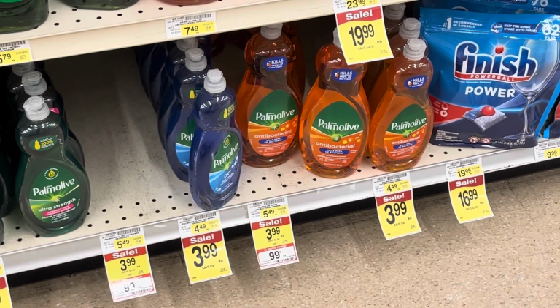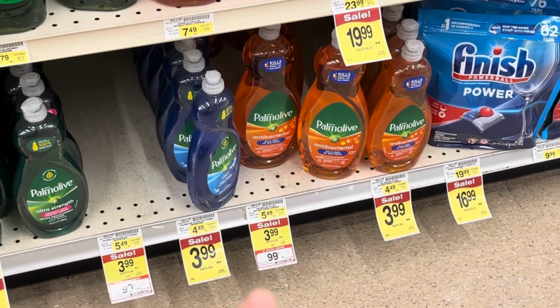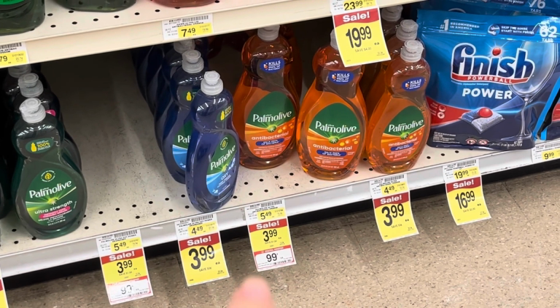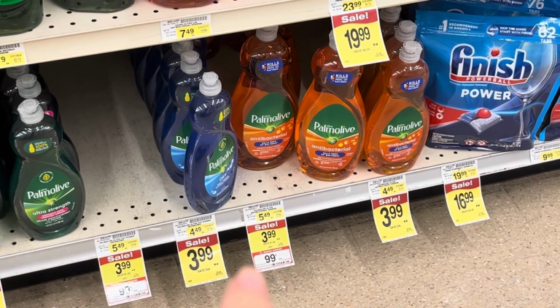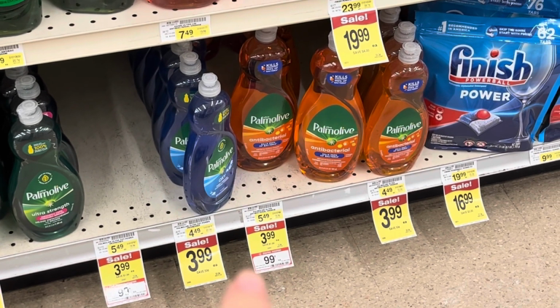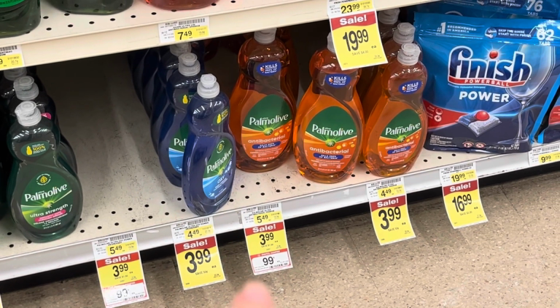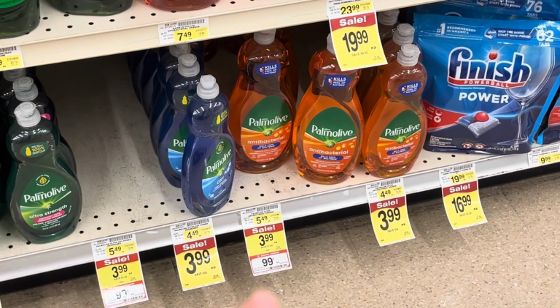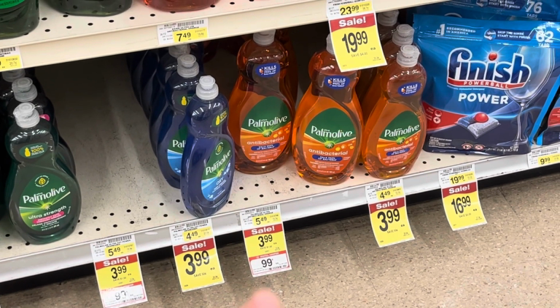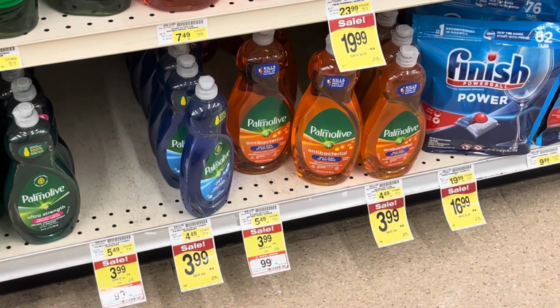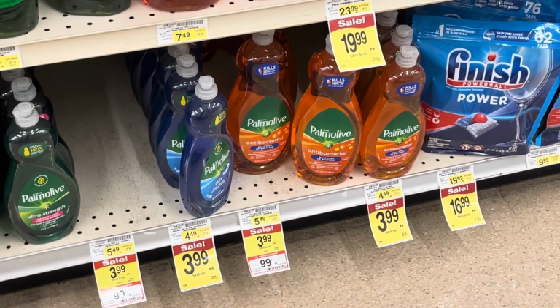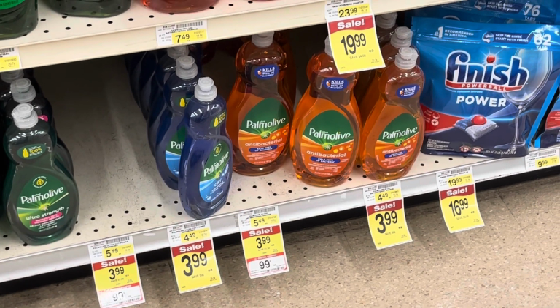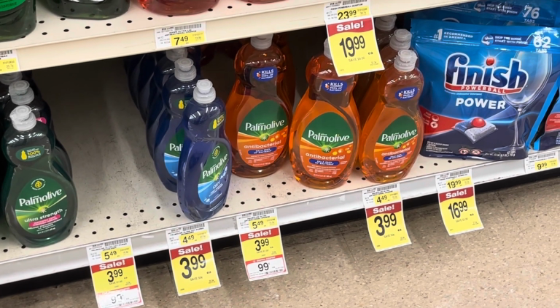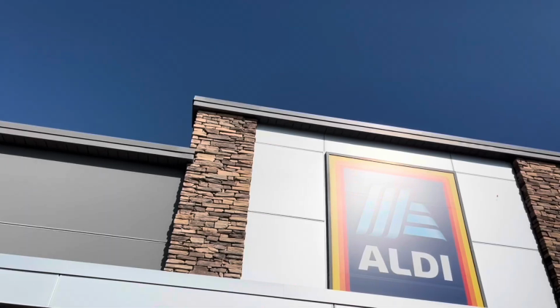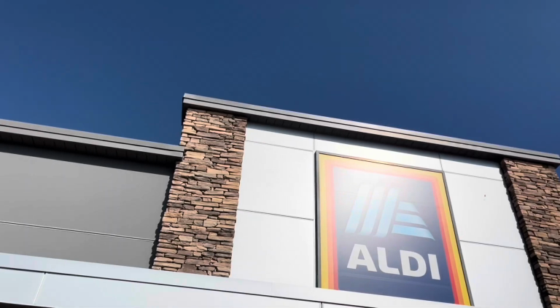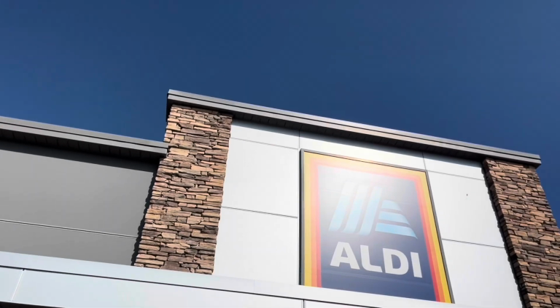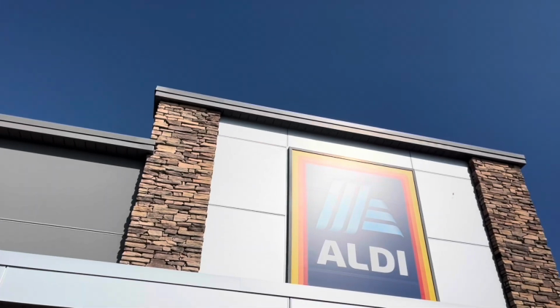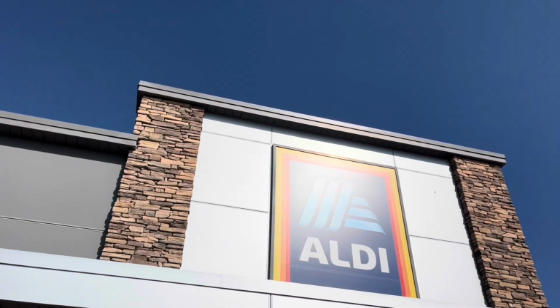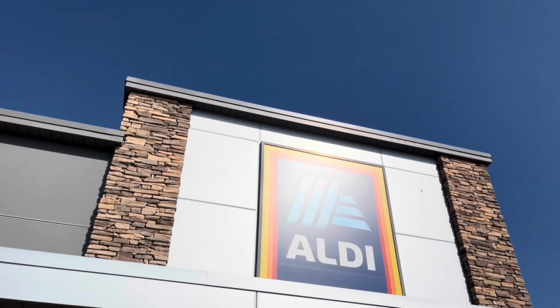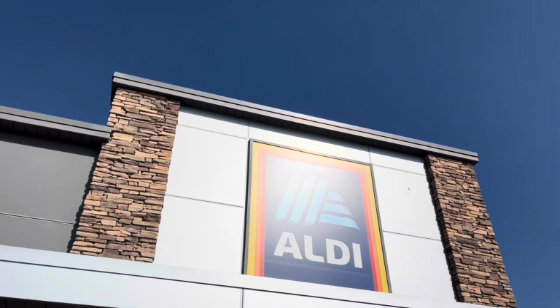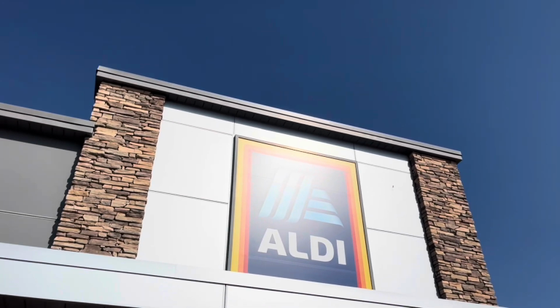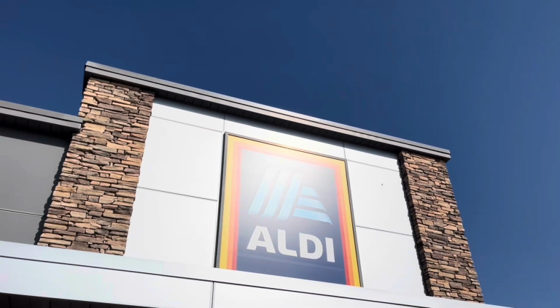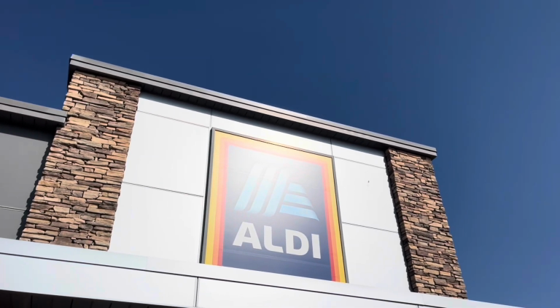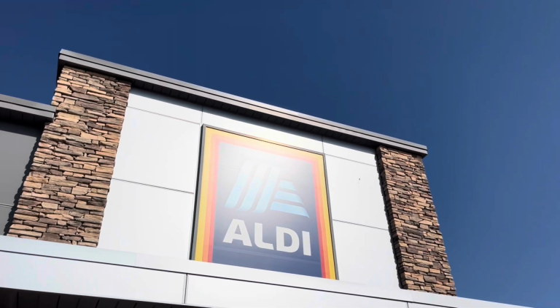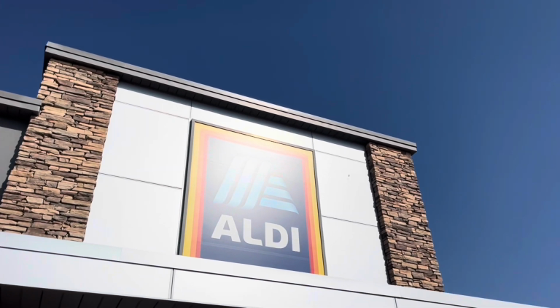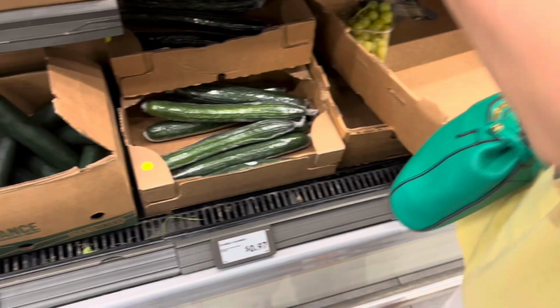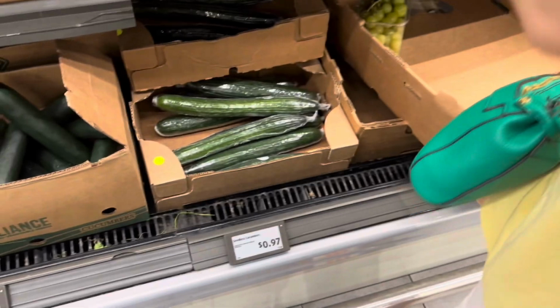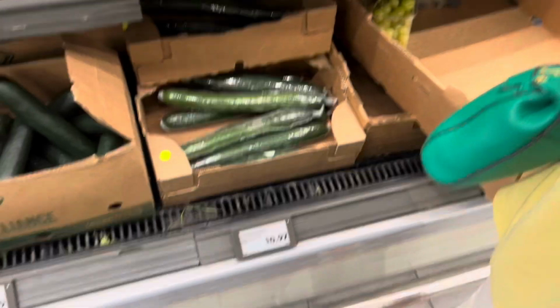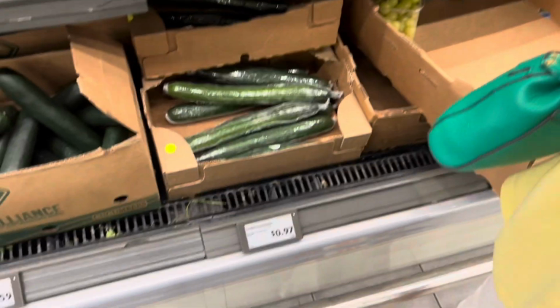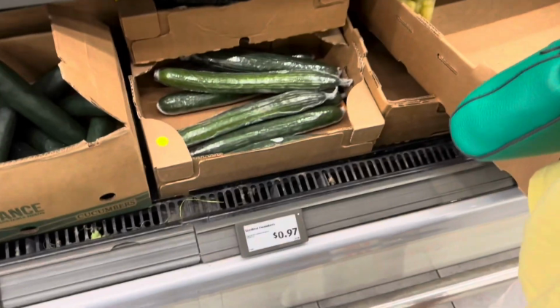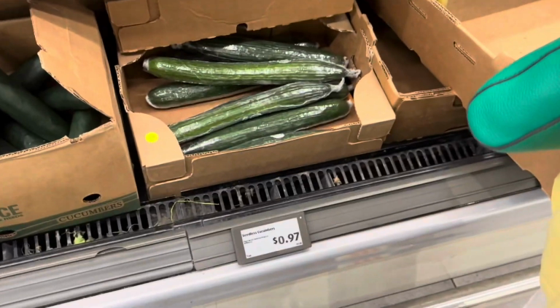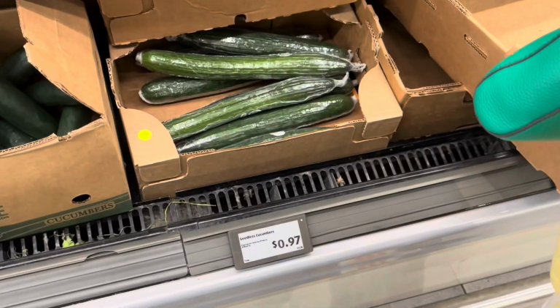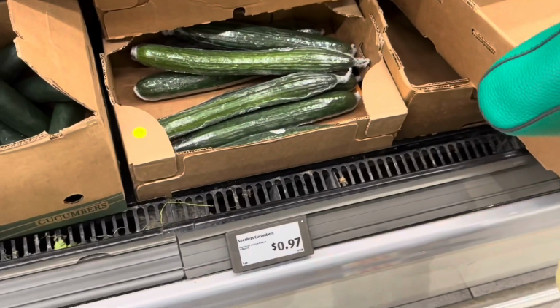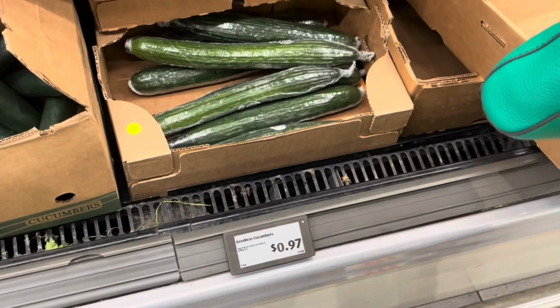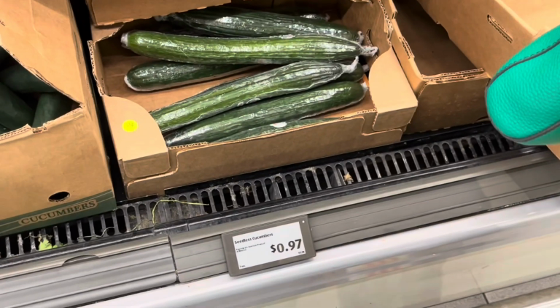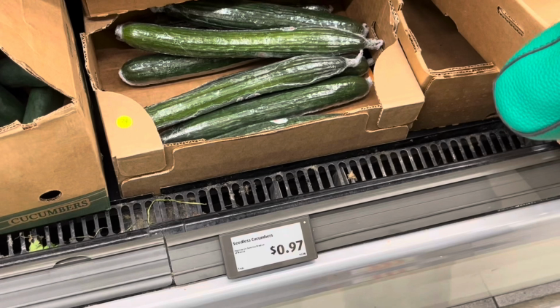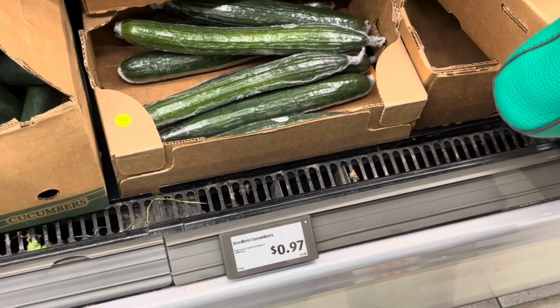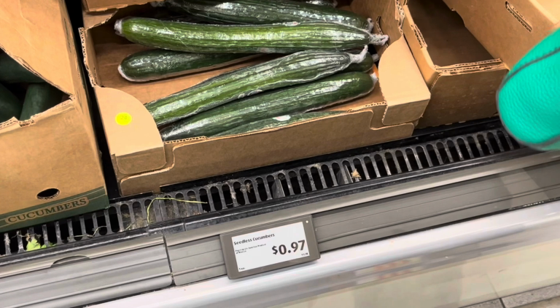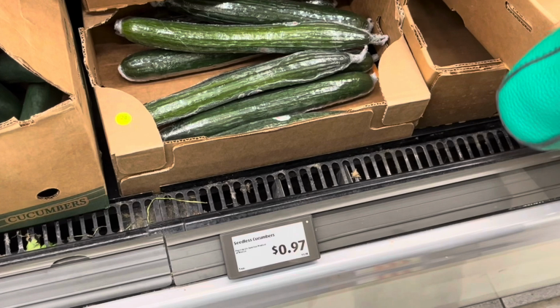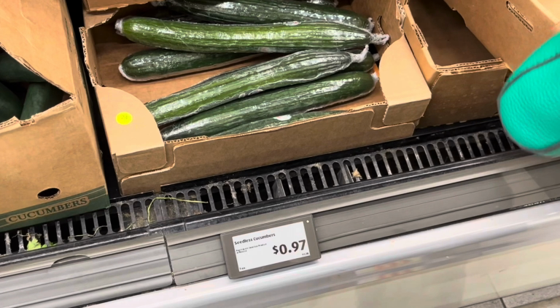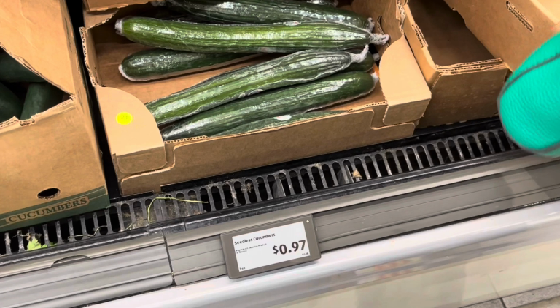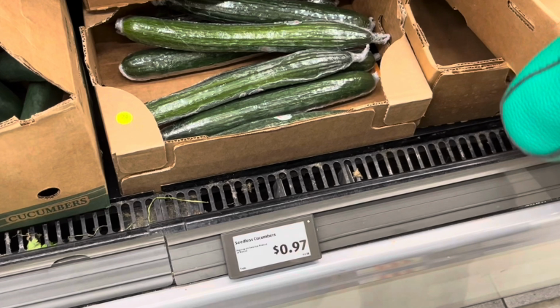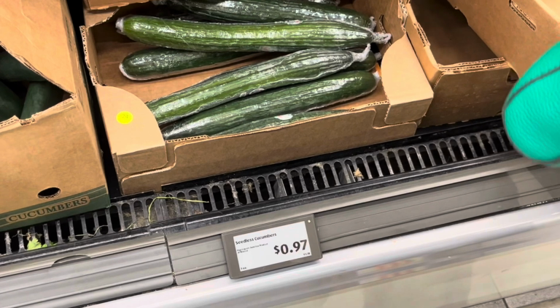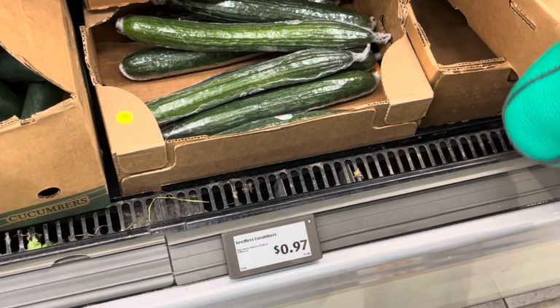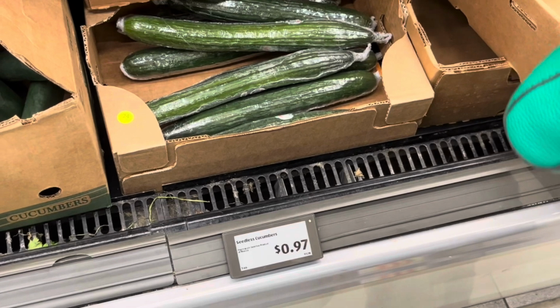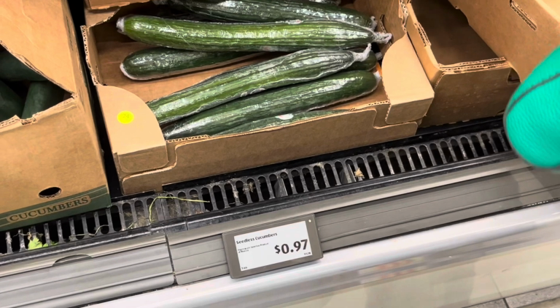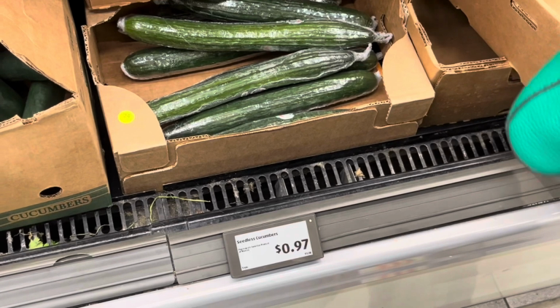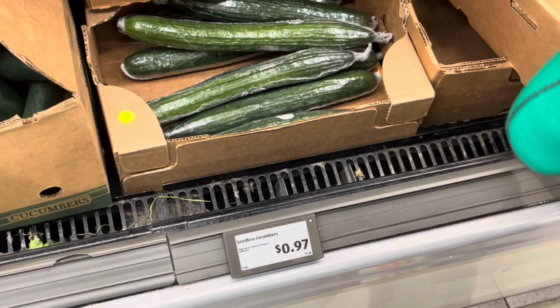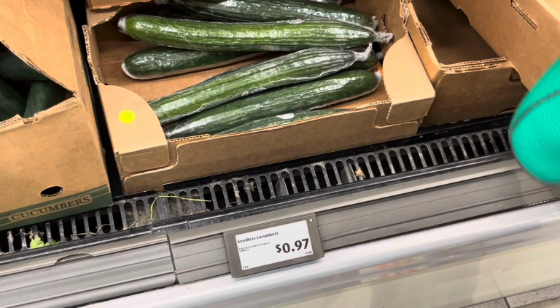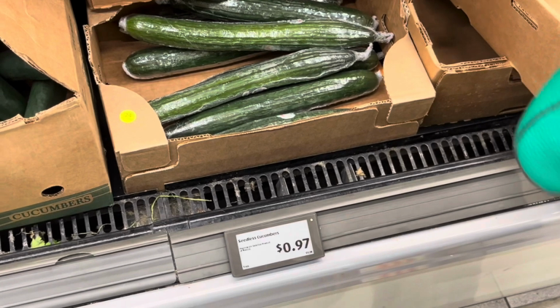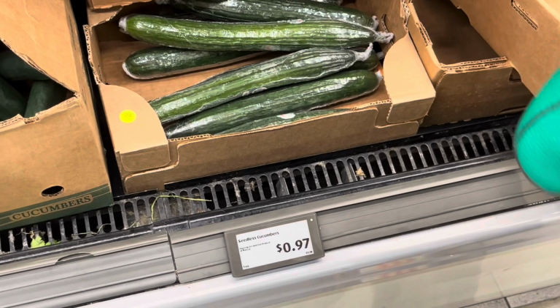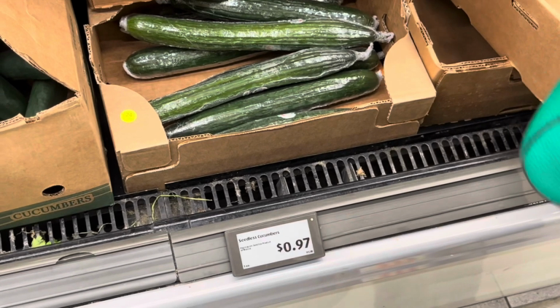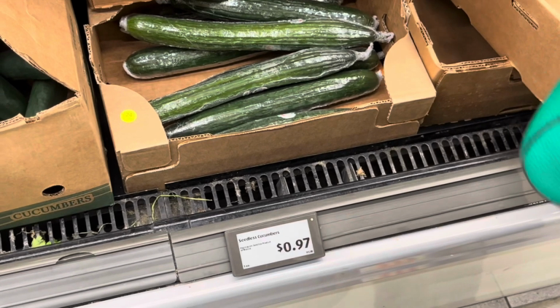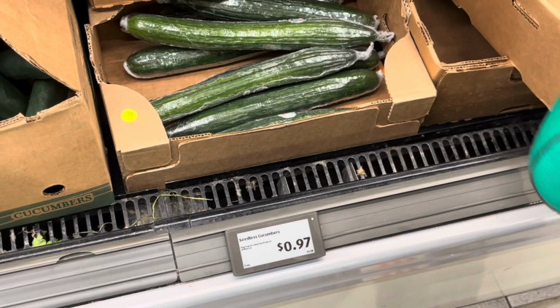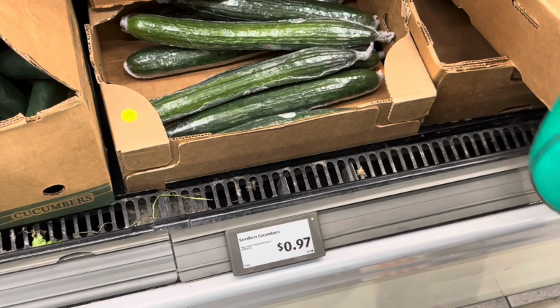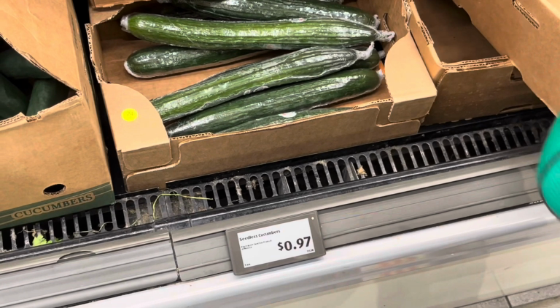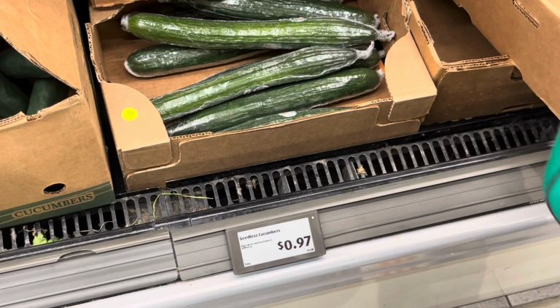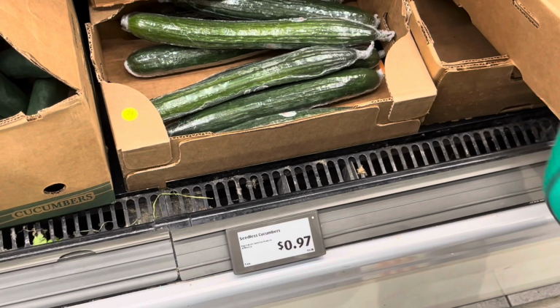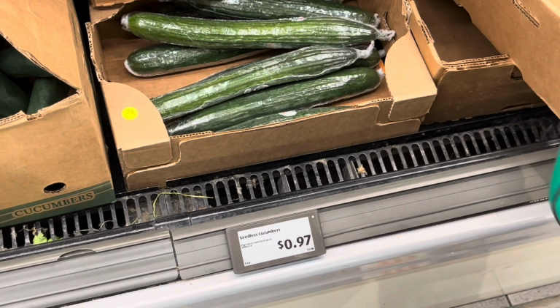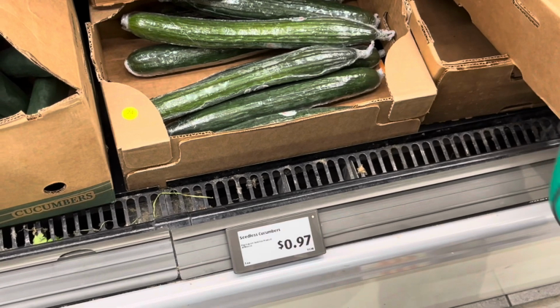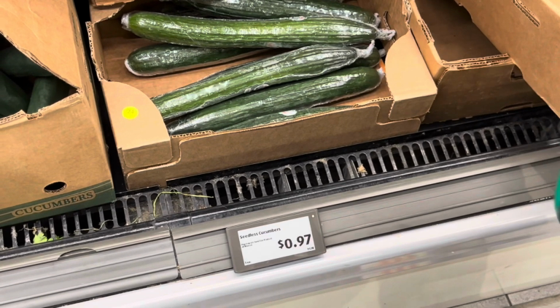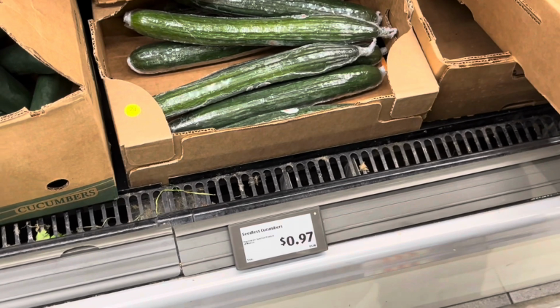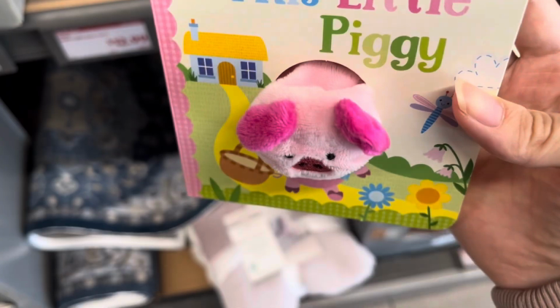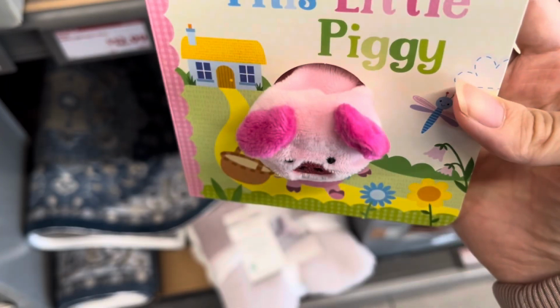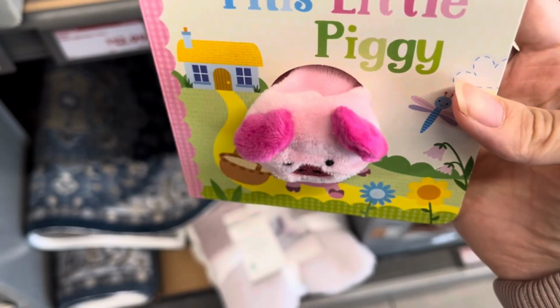Also be sure to clip the digital coupon for the Palmolive dish soap — they're 99 cents and there's a limit of one.